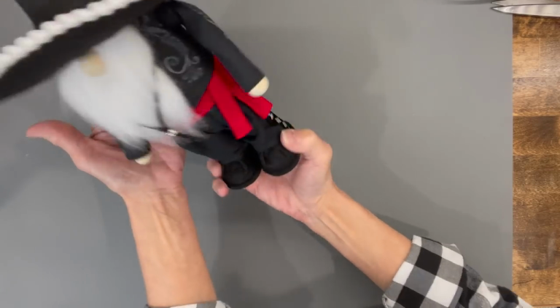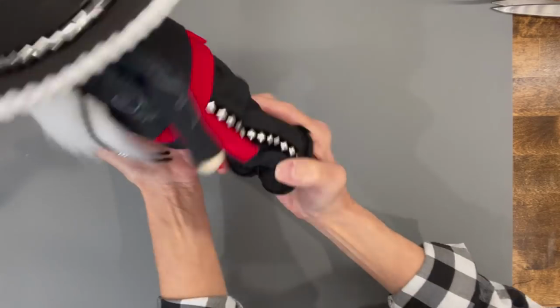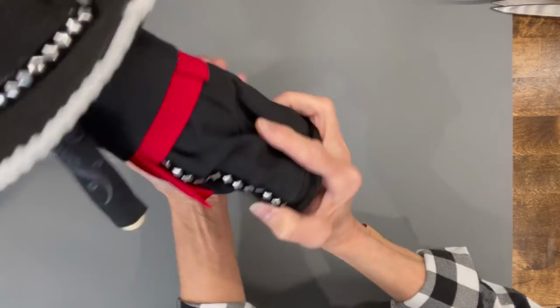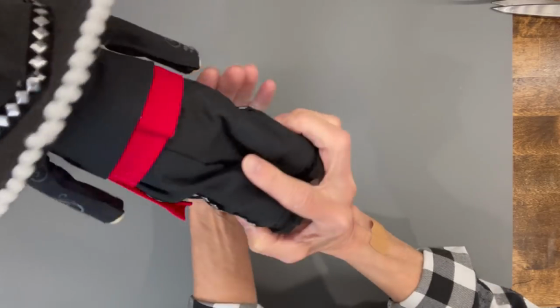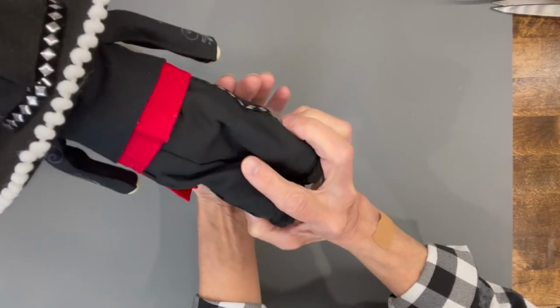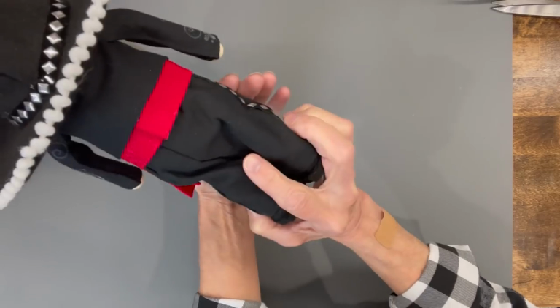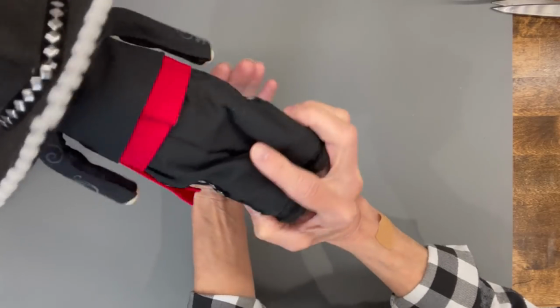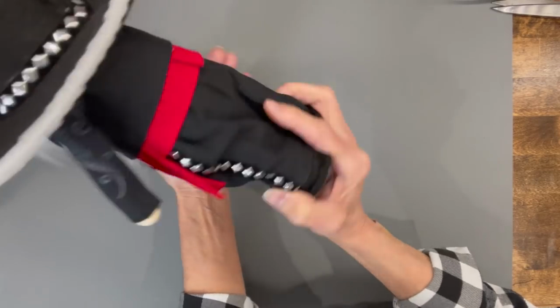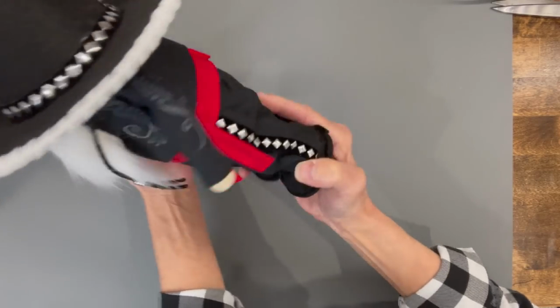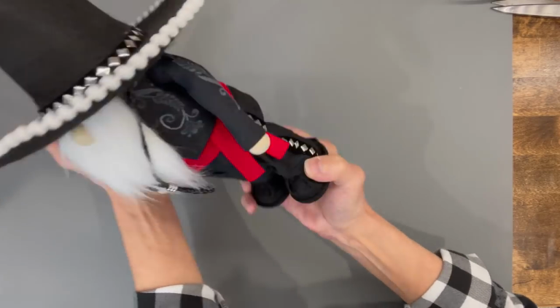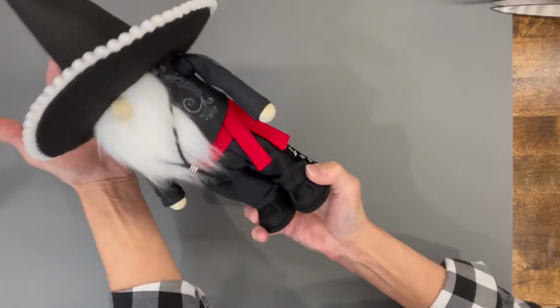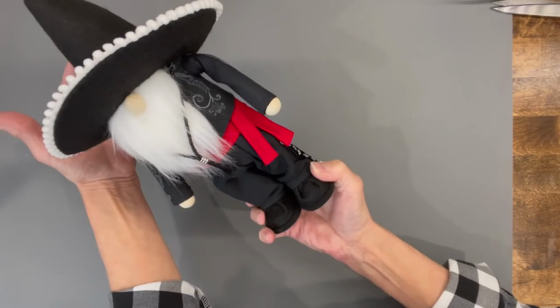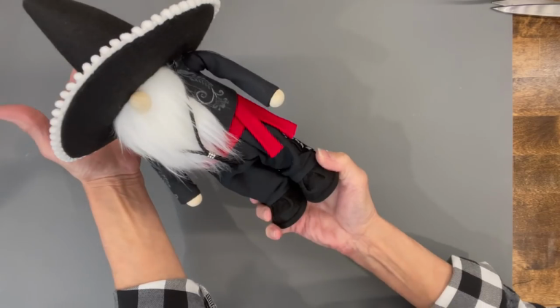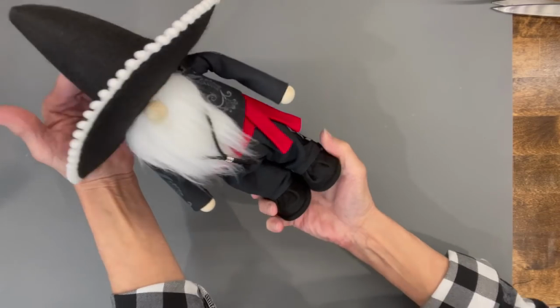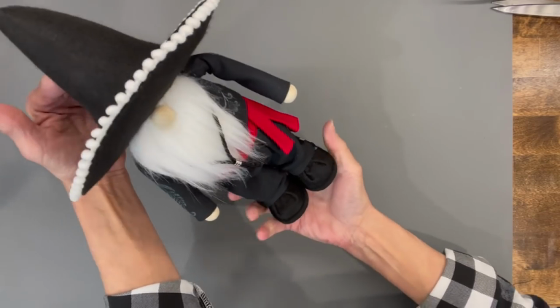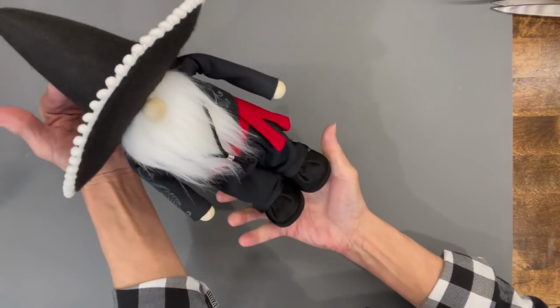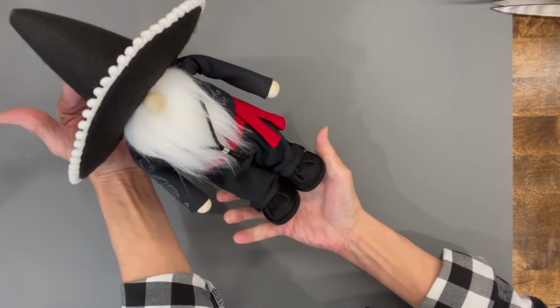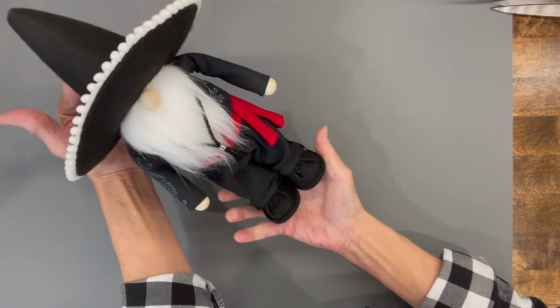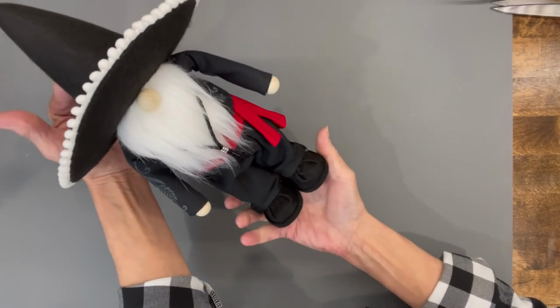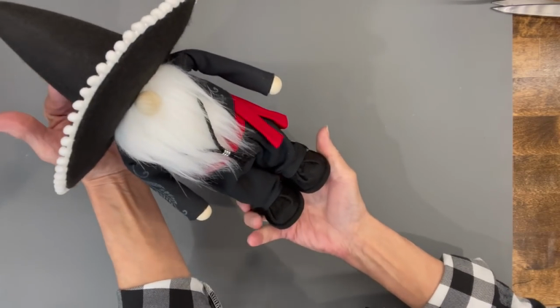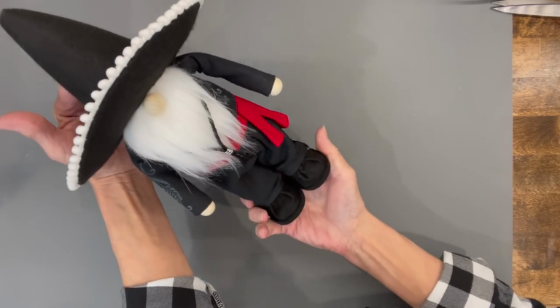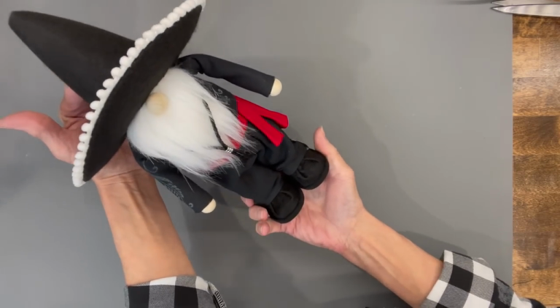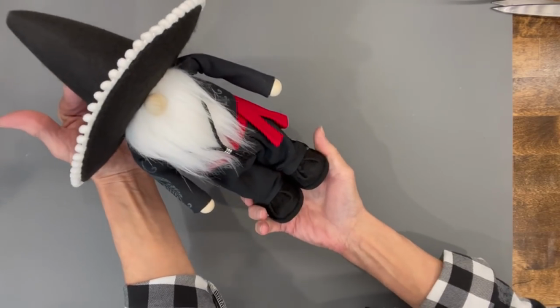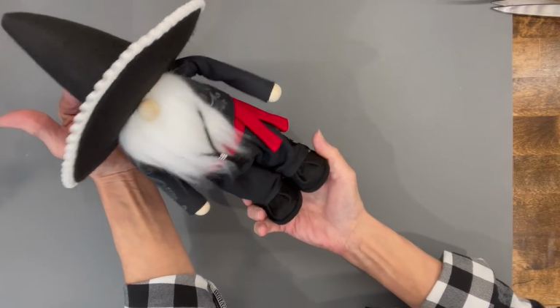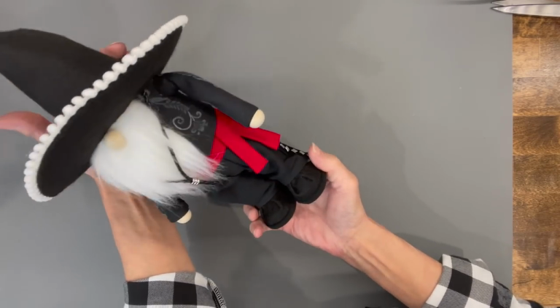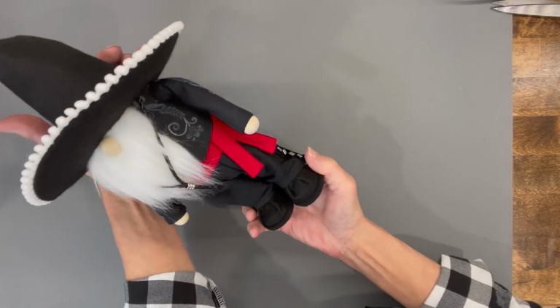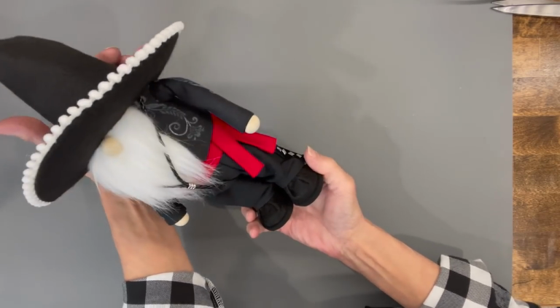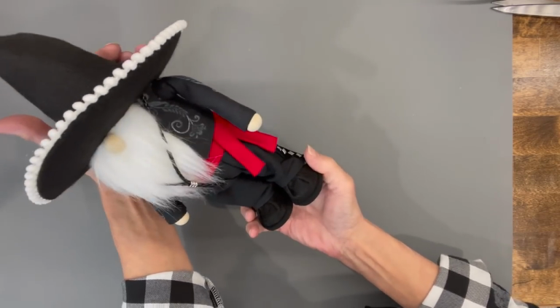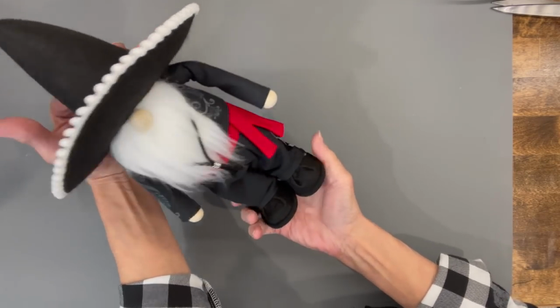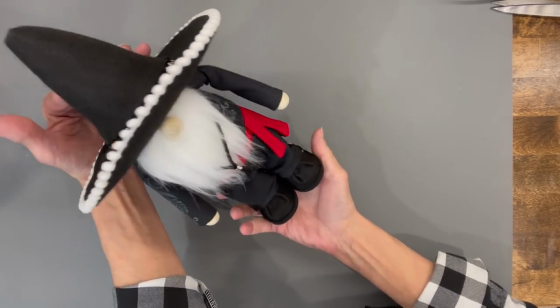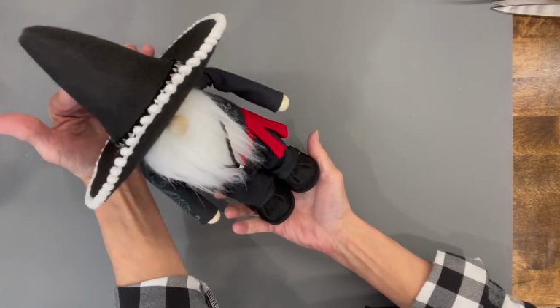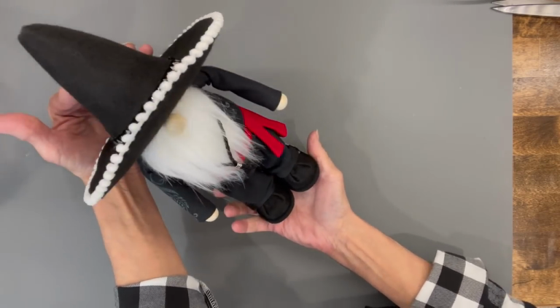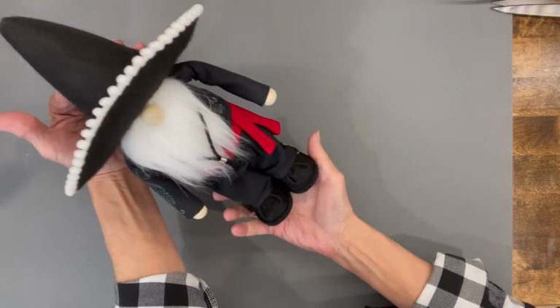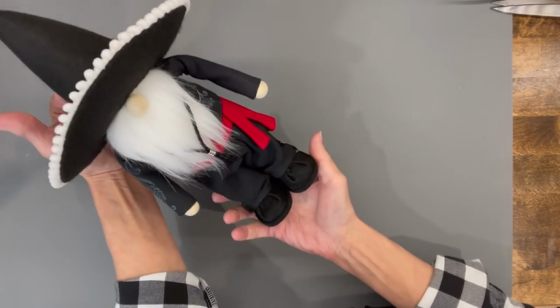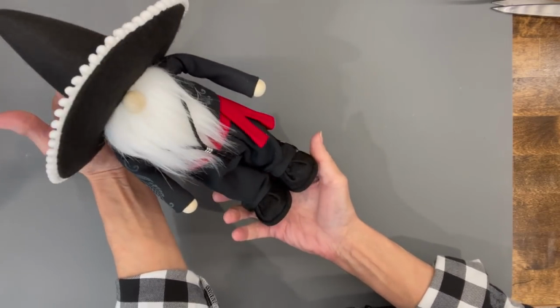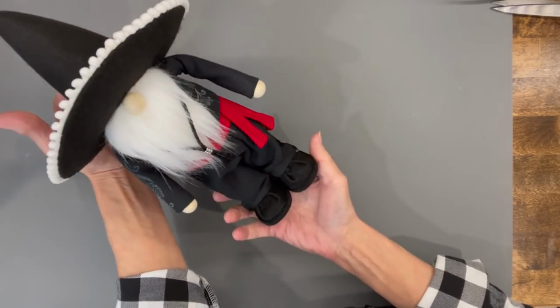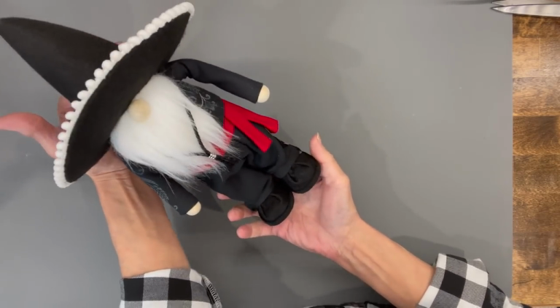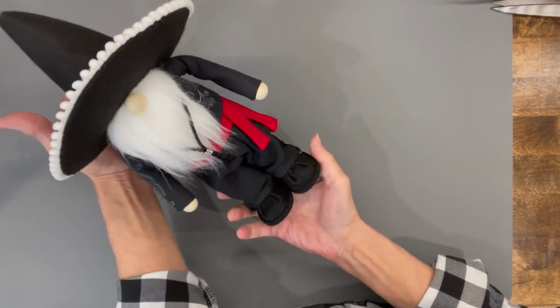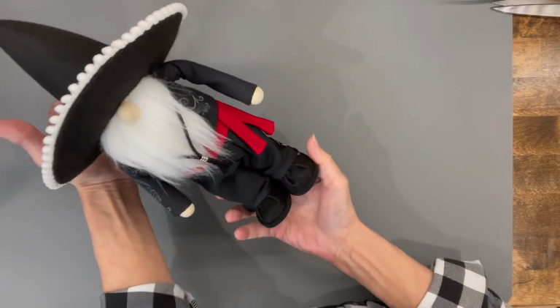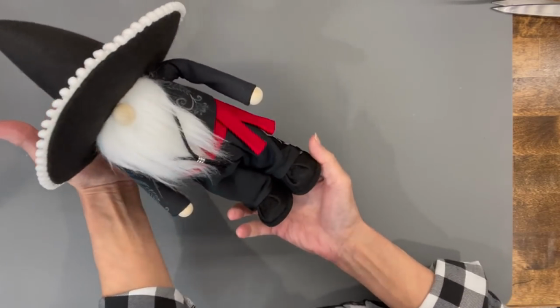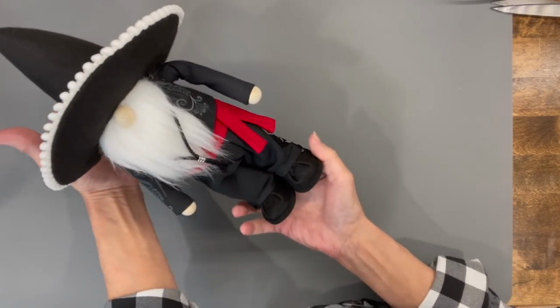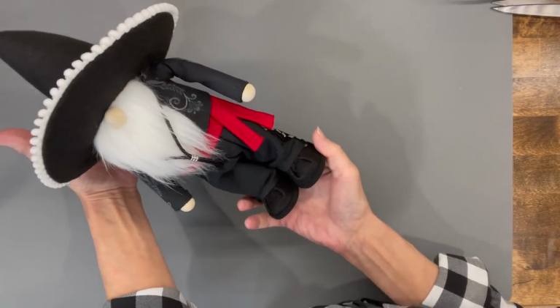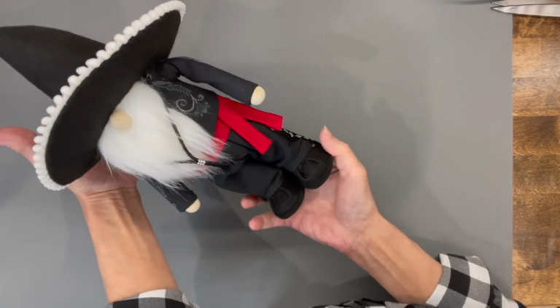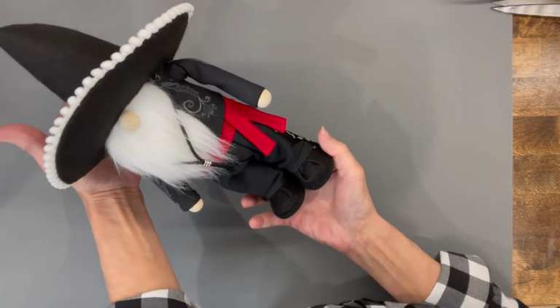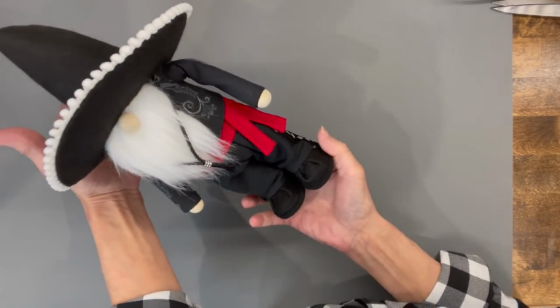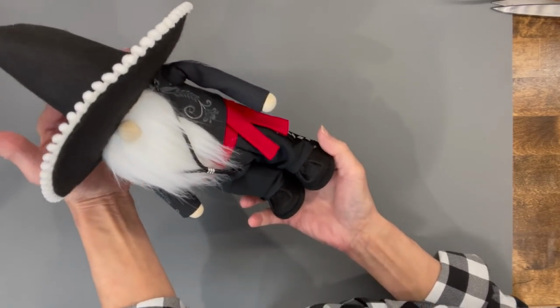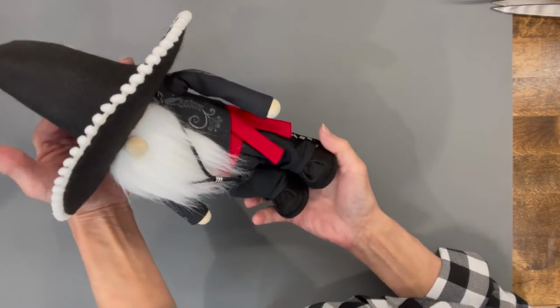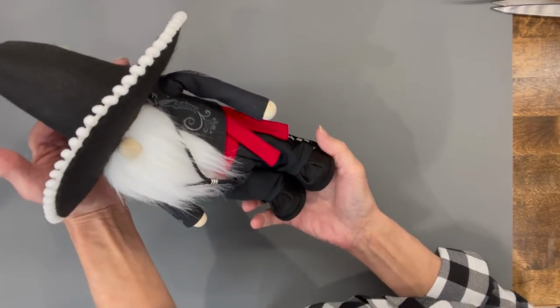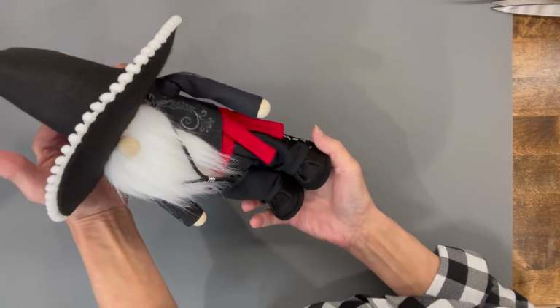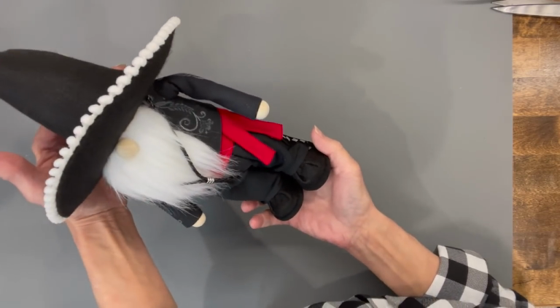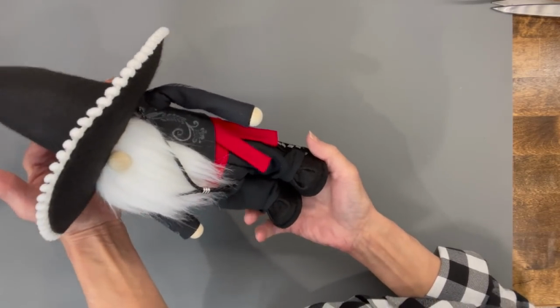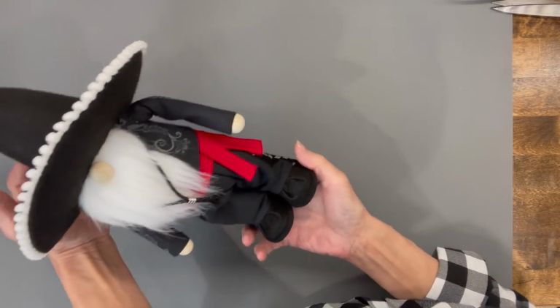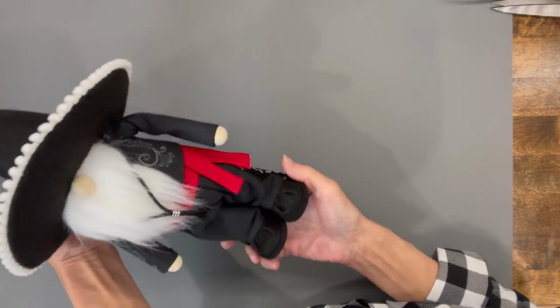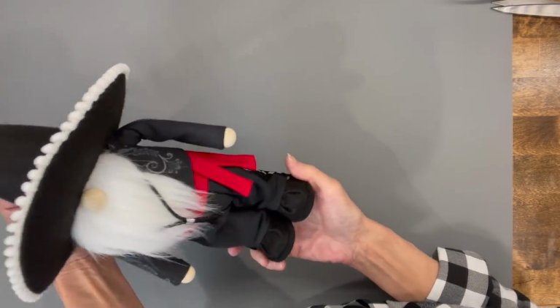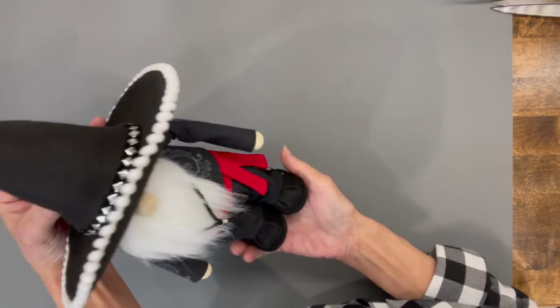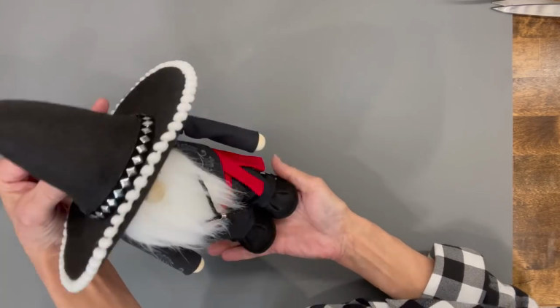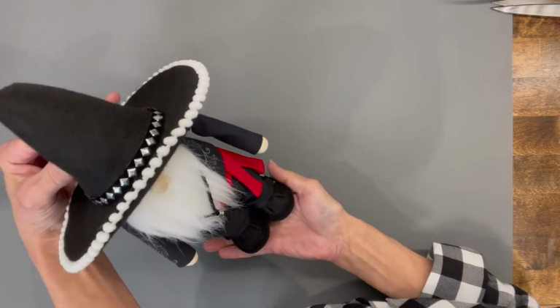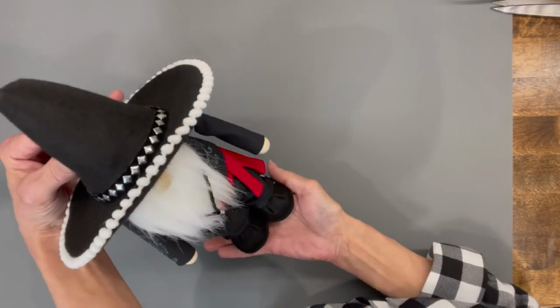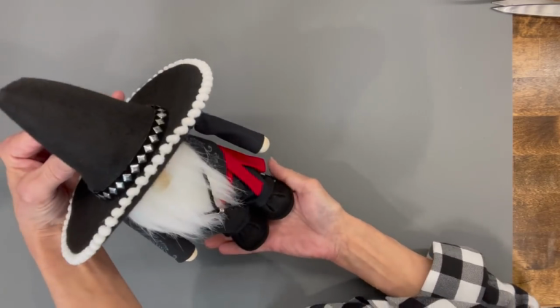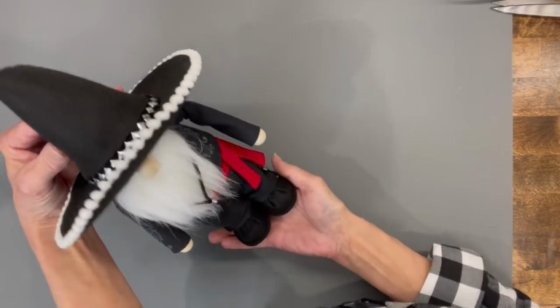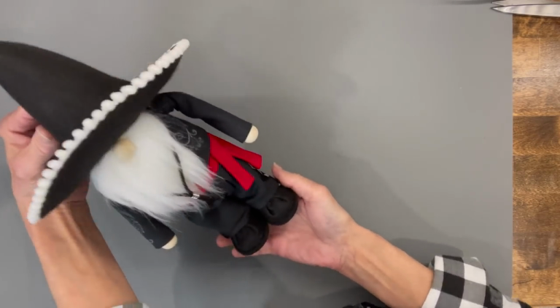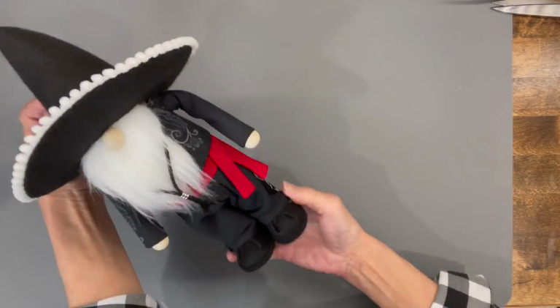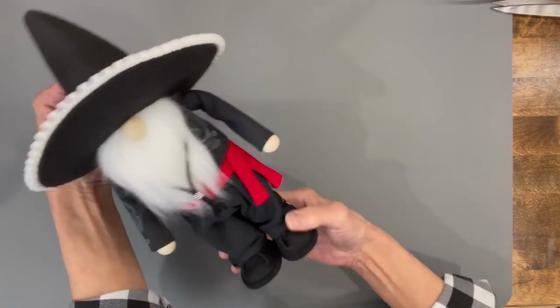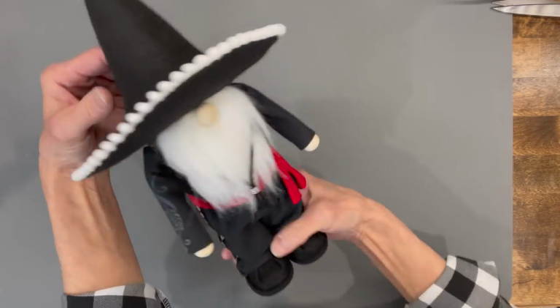A little Cinco de Mayo gnome — pretty easy! If you liked the video, hit like. If you want to see future videos, hit subscribe. And if you want to be notified when I have another video, hit the bell. Thanks for watching.